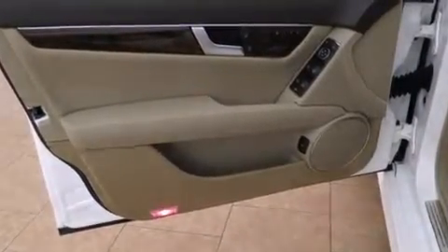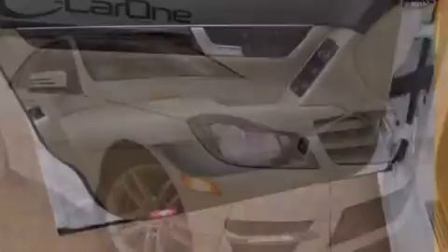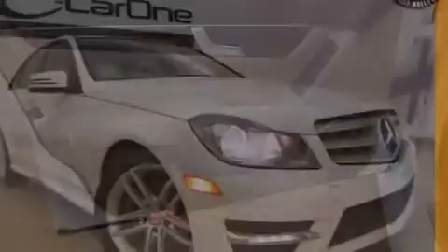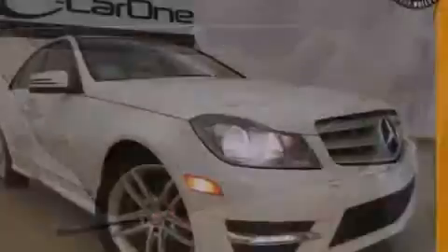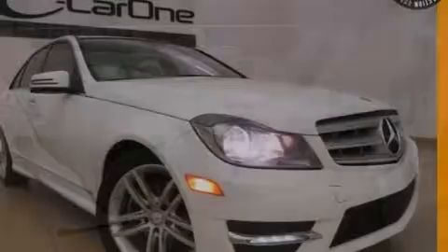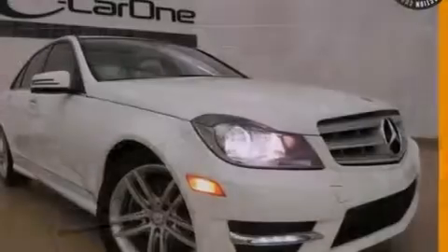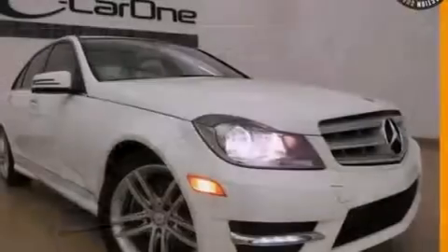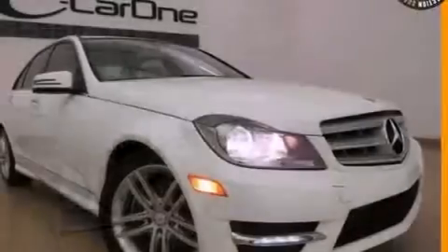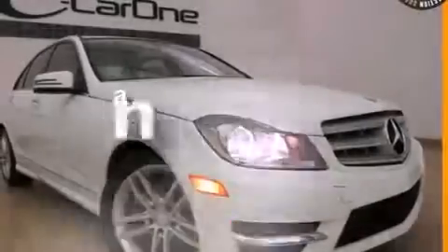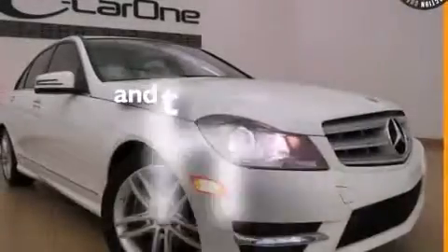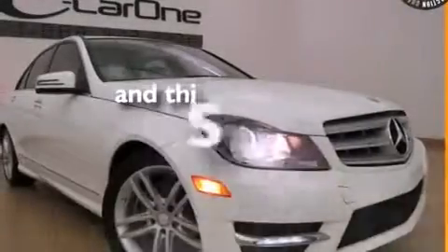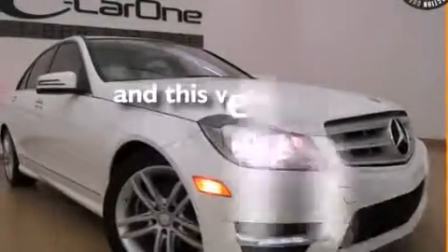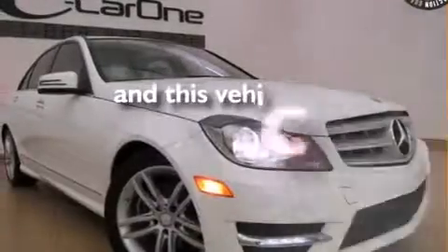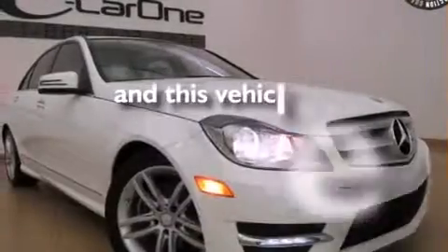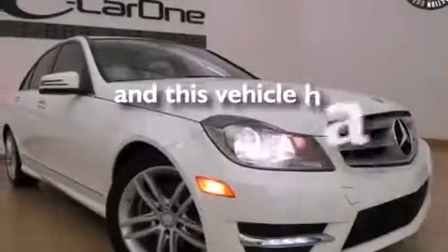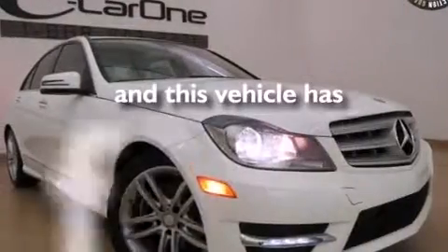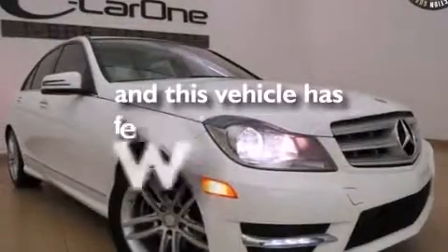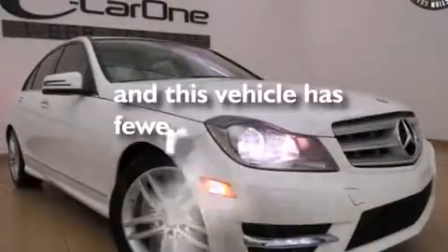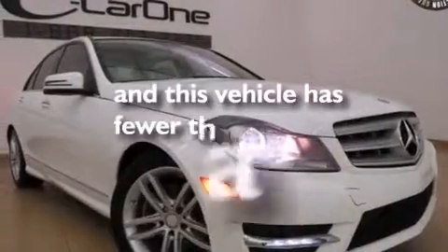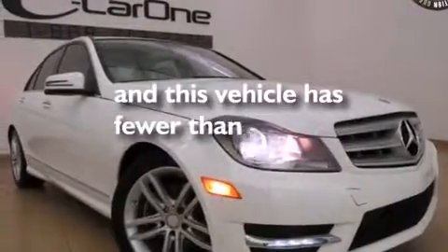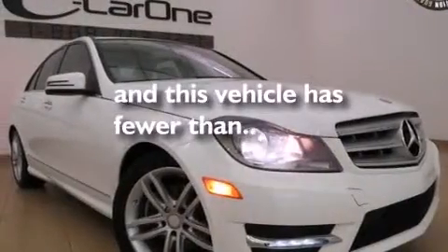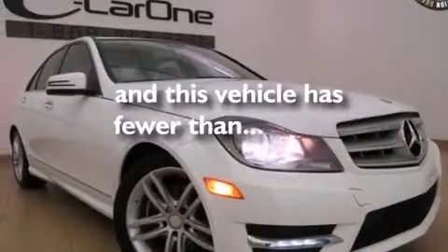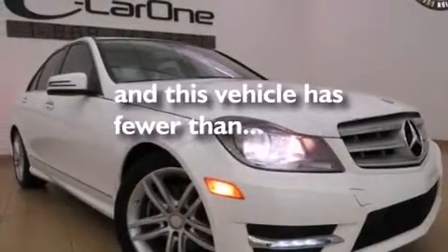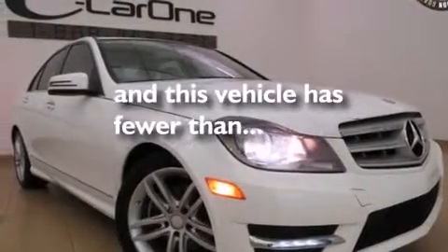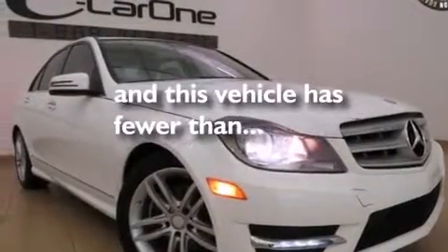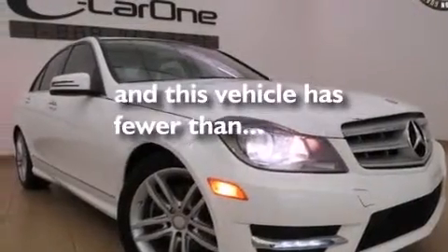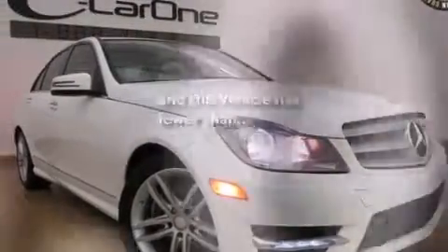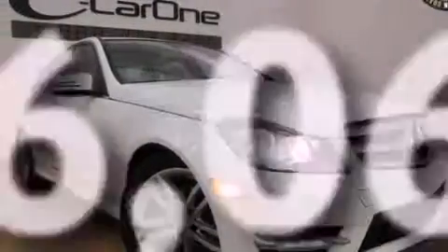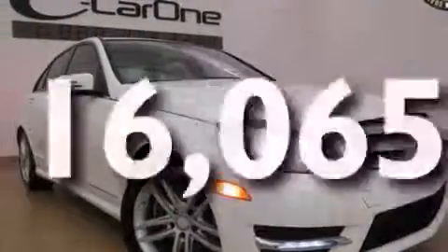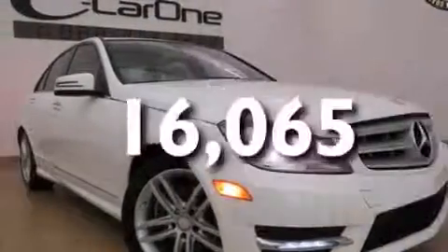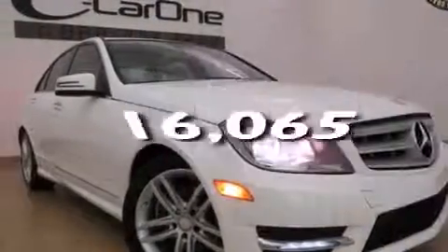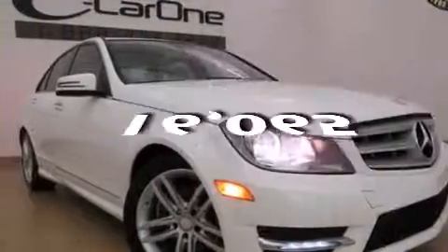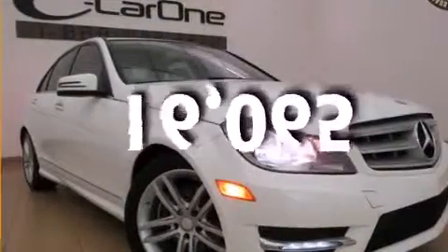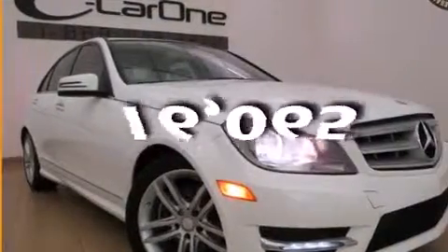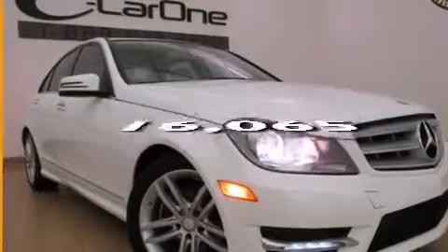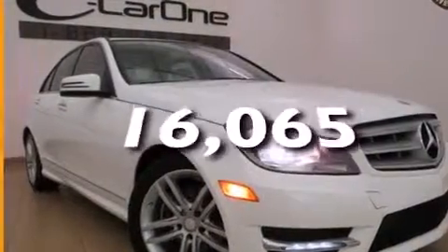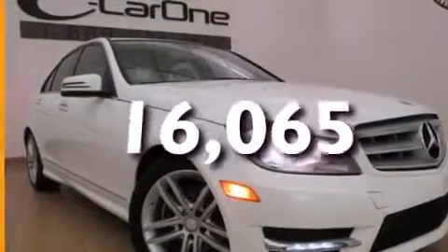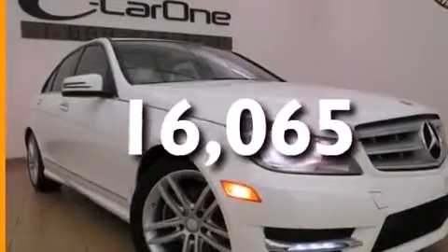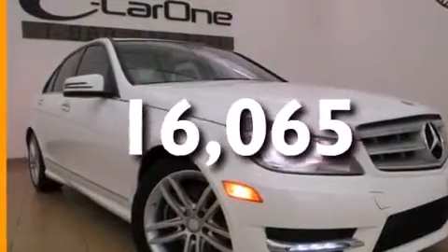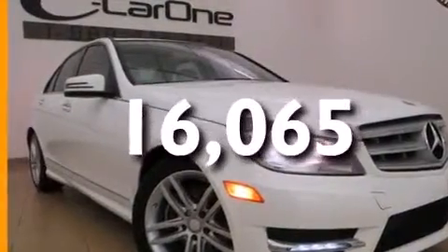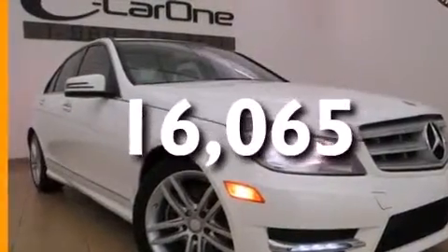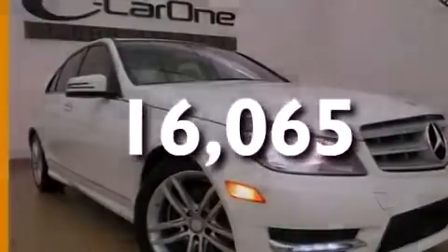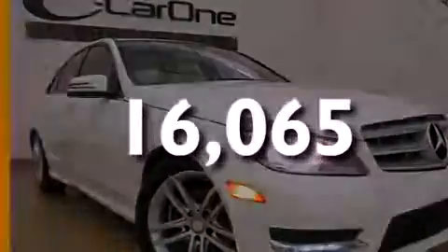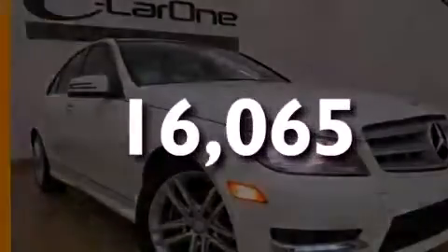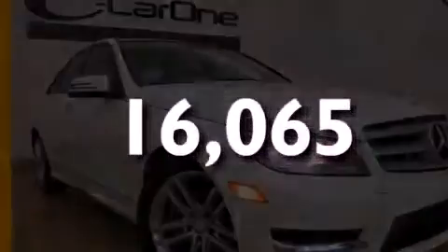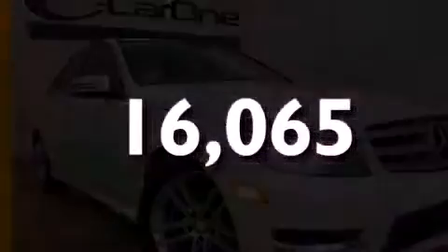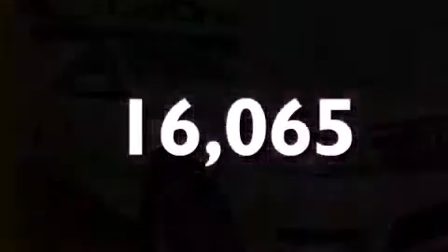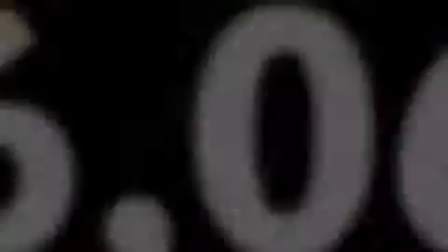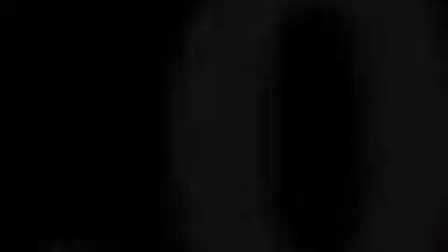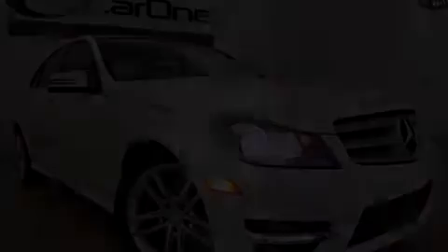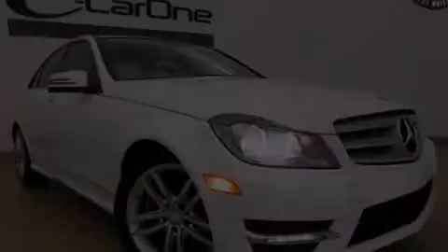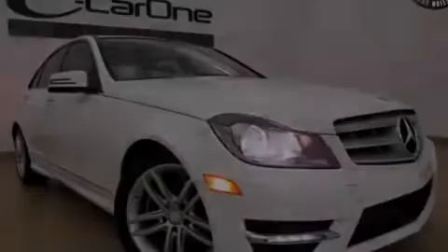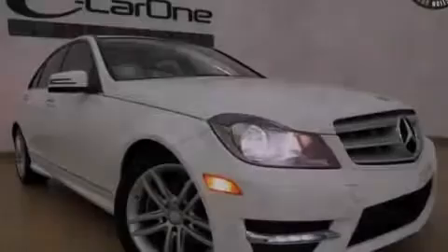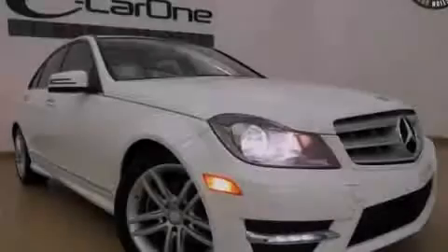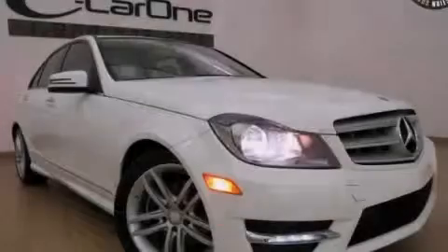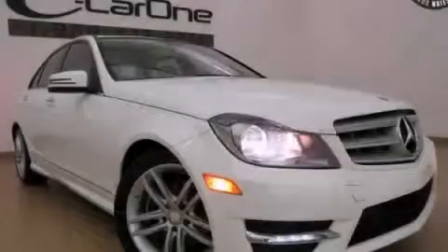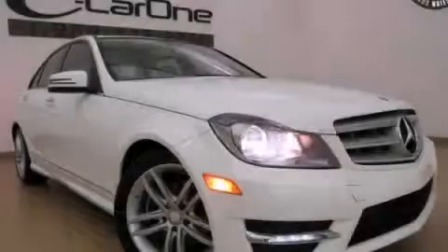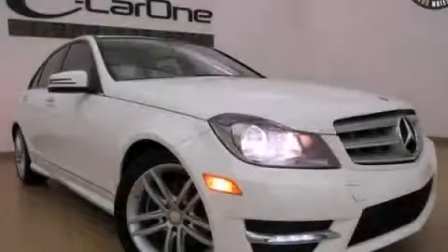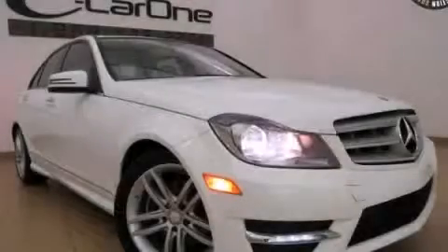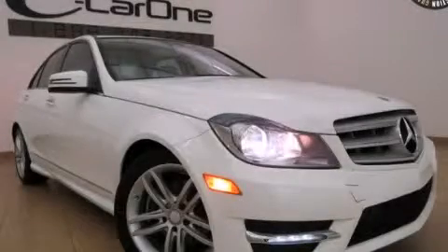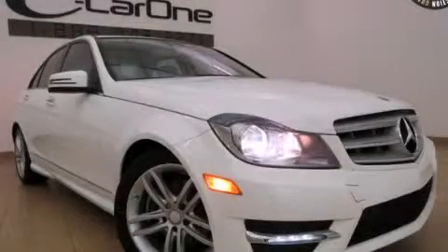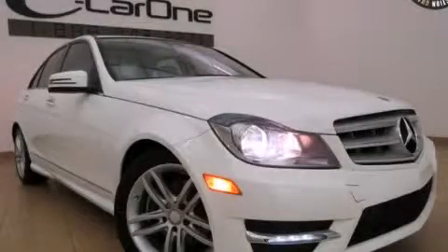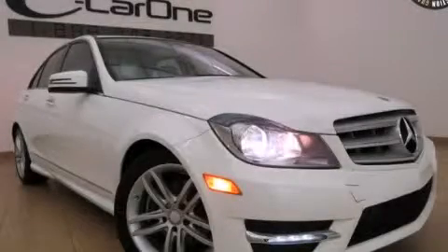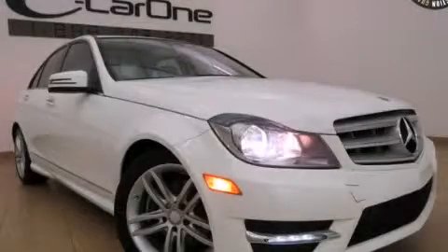This vehicle has fewer than 17,000 miles on the odometer. Please call today to reserve this vehicle for a test drive.